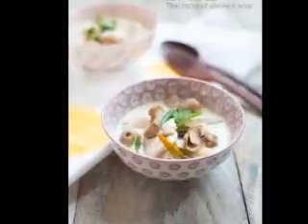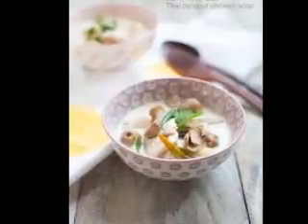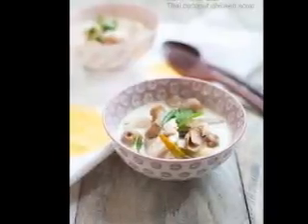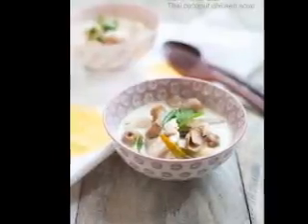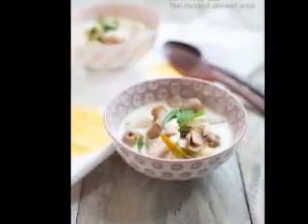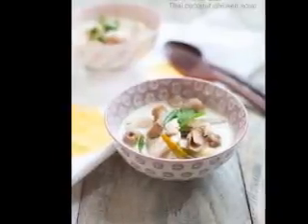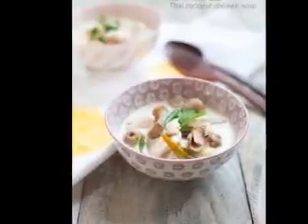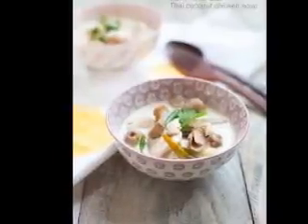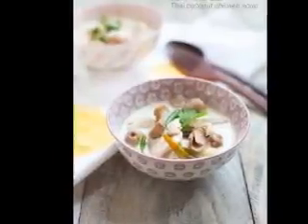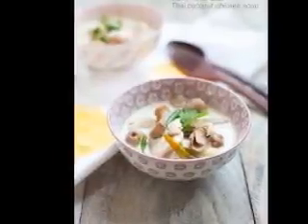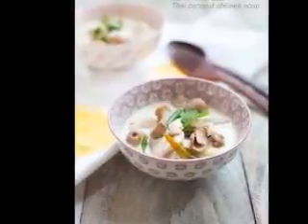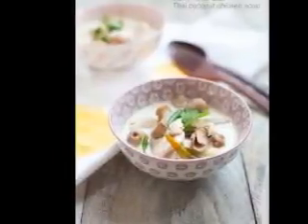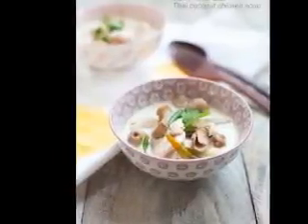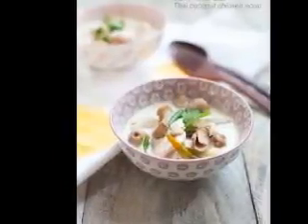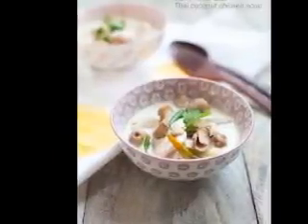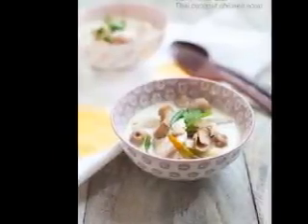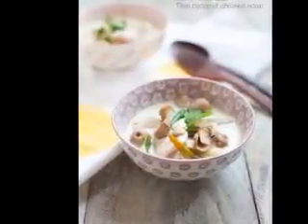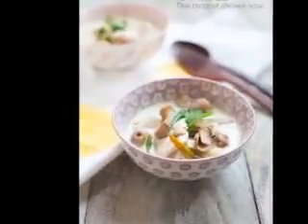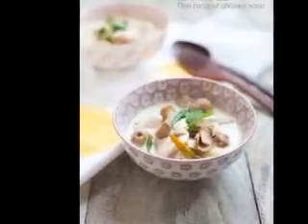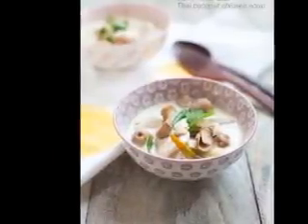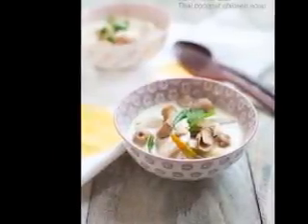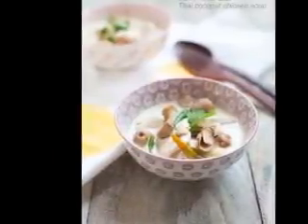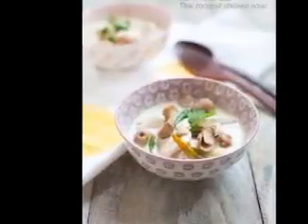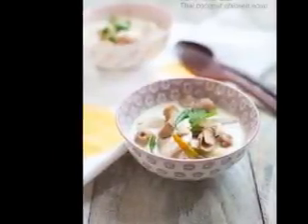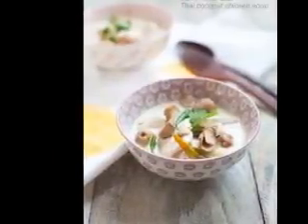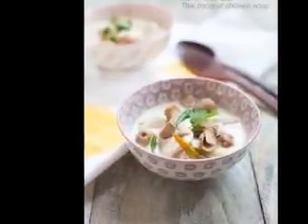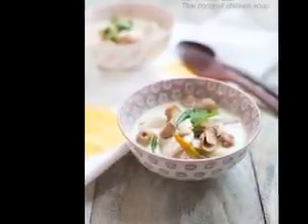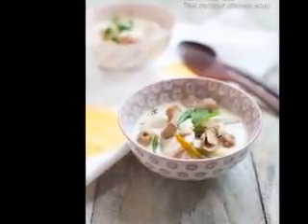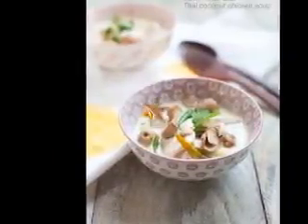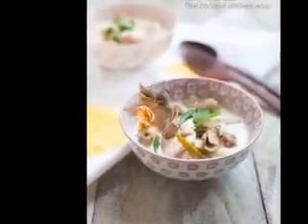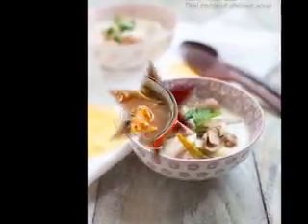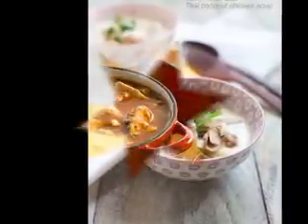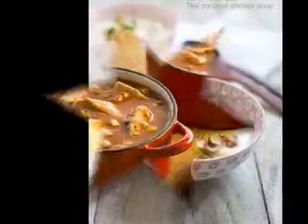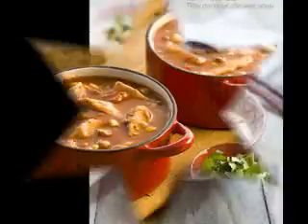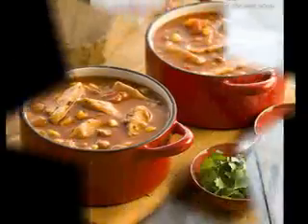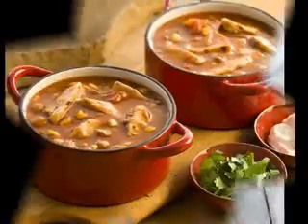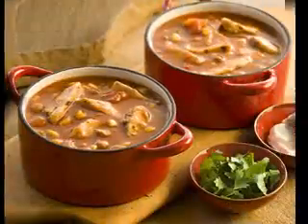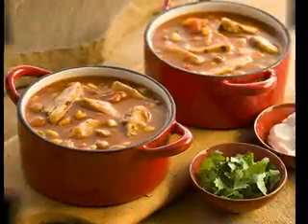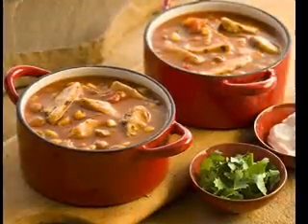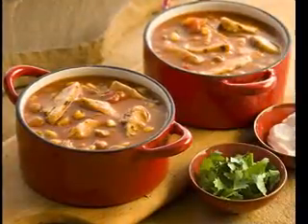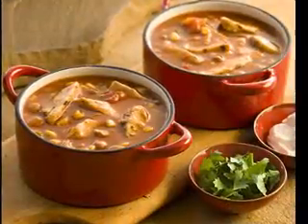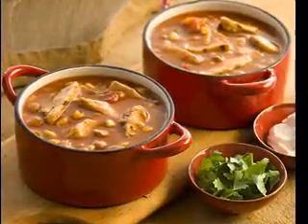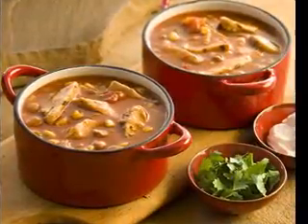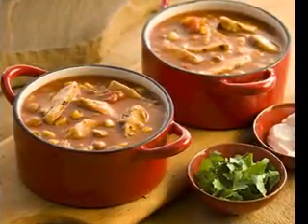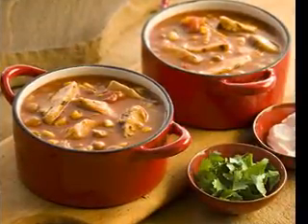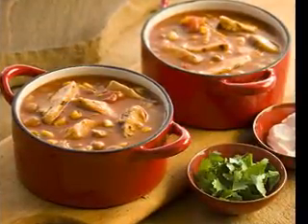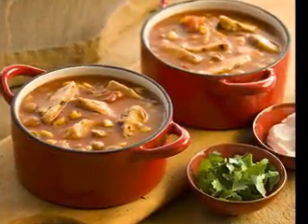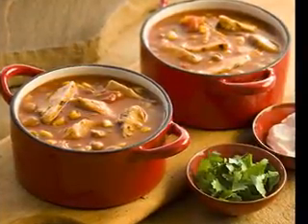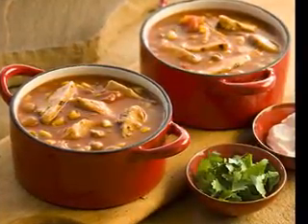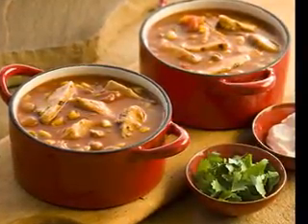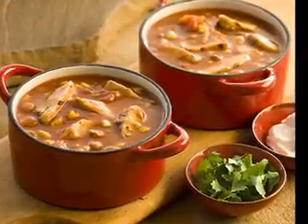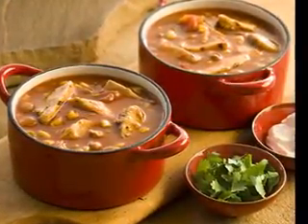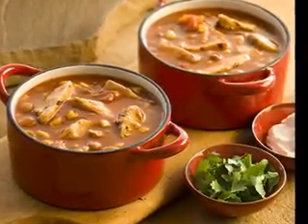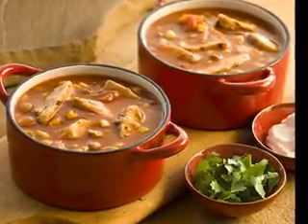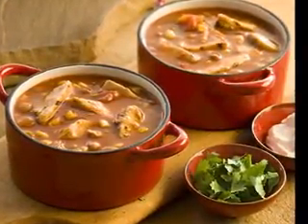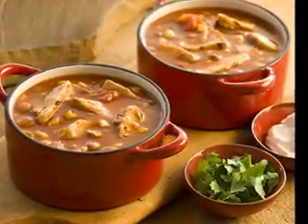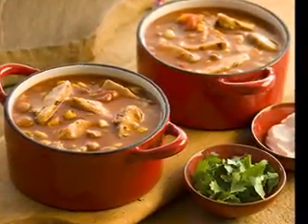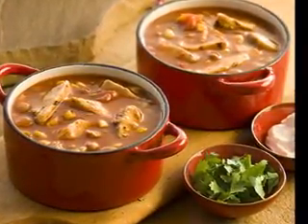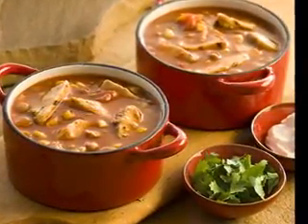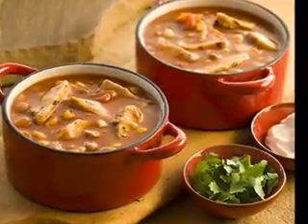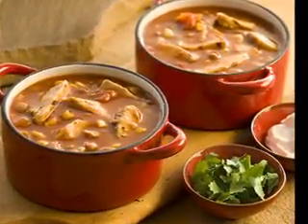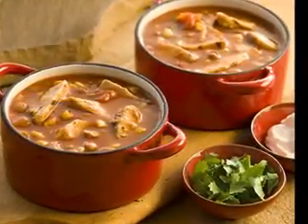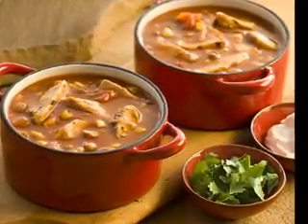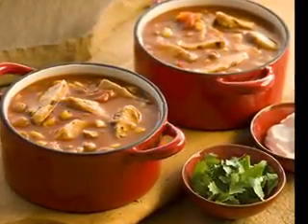Vegans and vegetarians who need to be relieved from a cold or flu will feel much better after having a nice warm bowl of vegetarian chicken noodle soup.